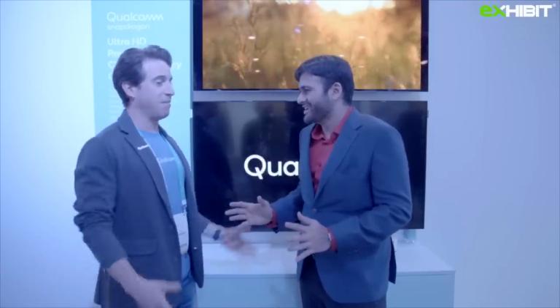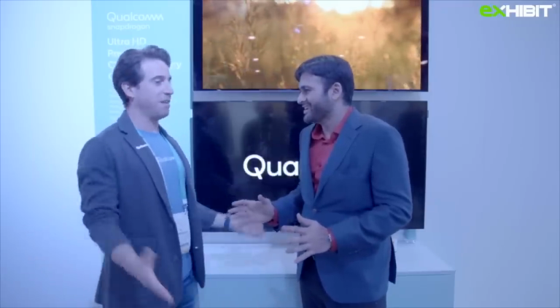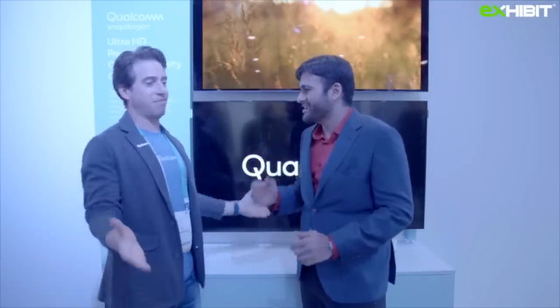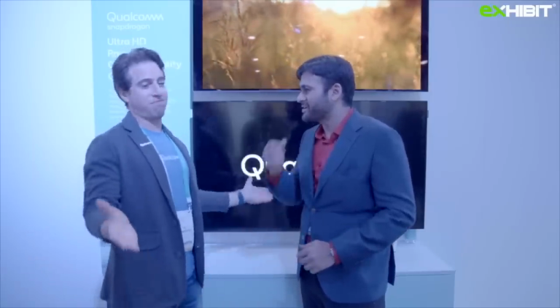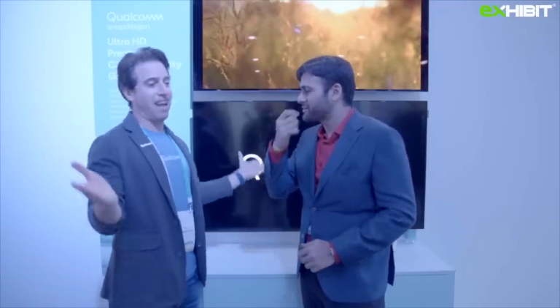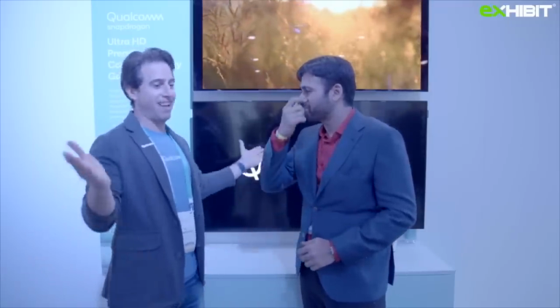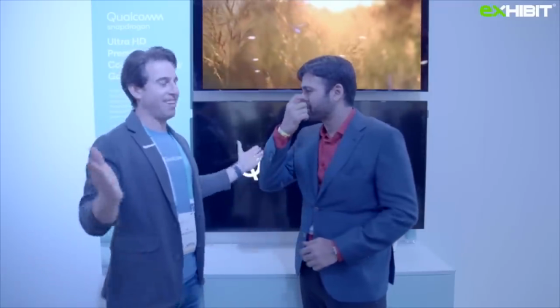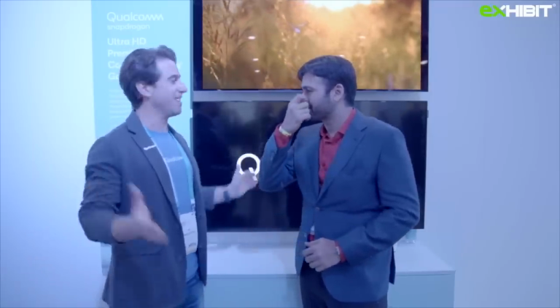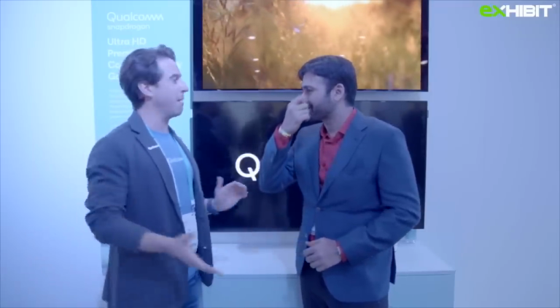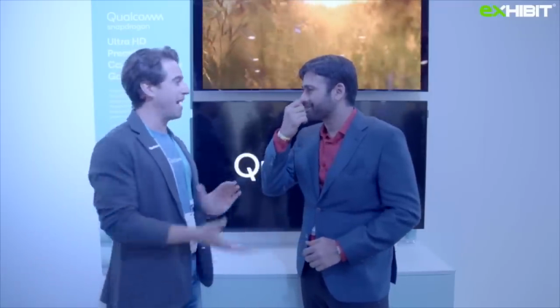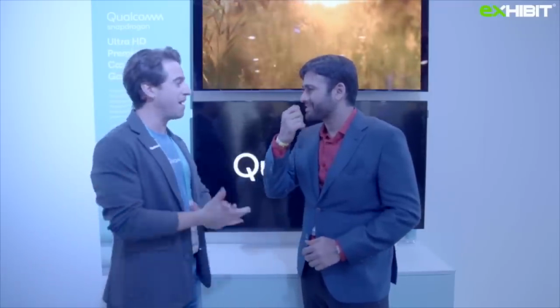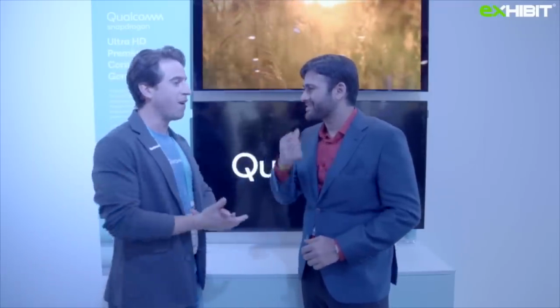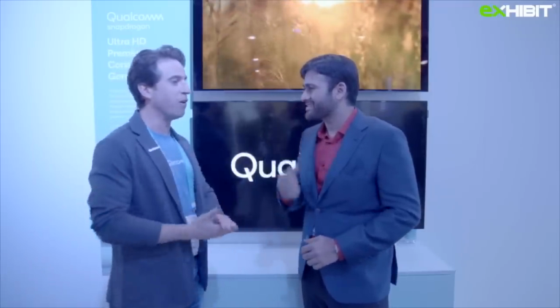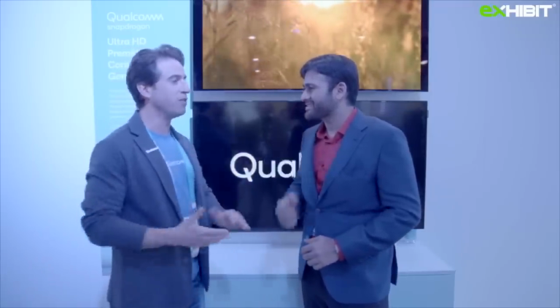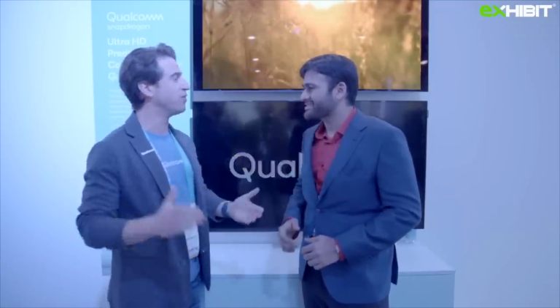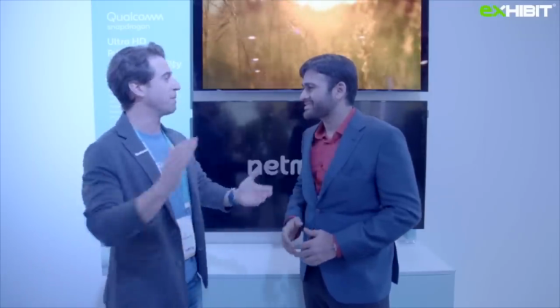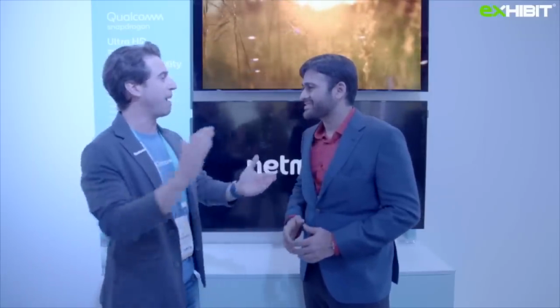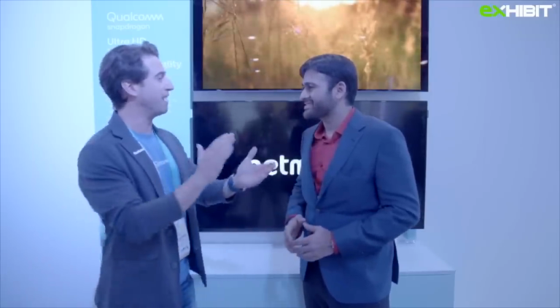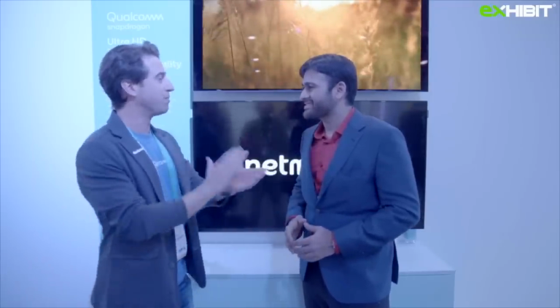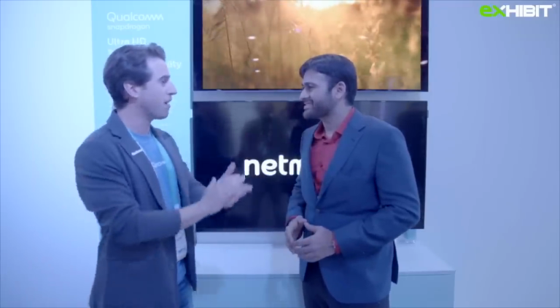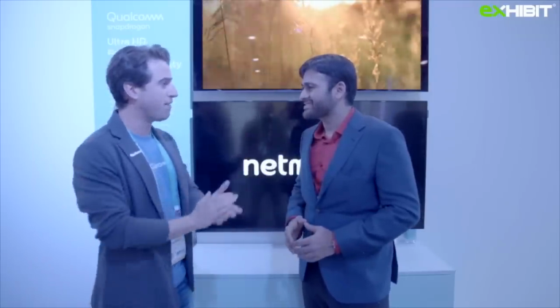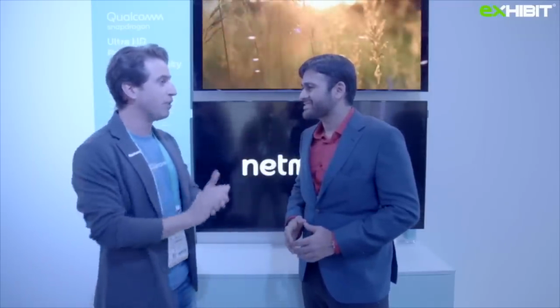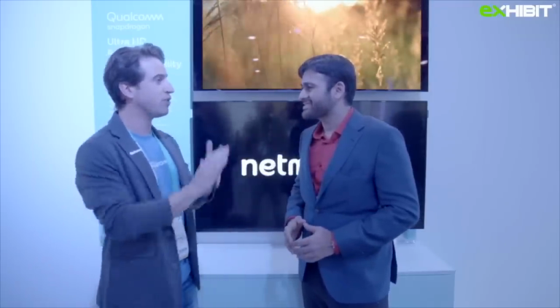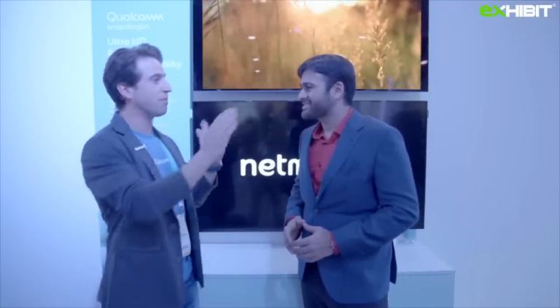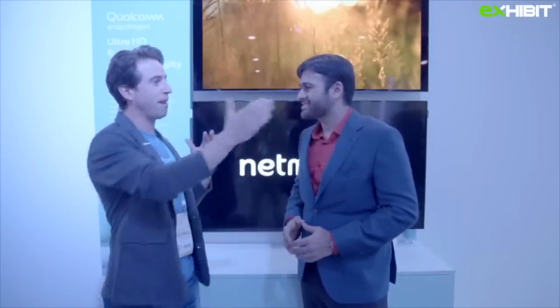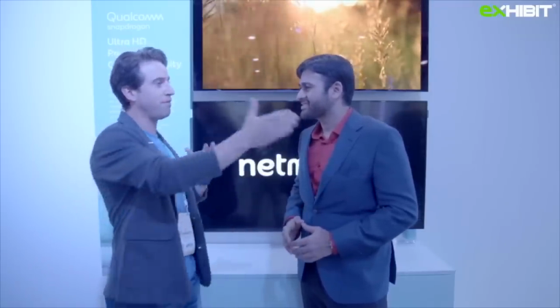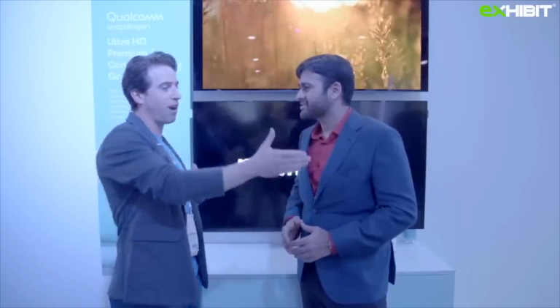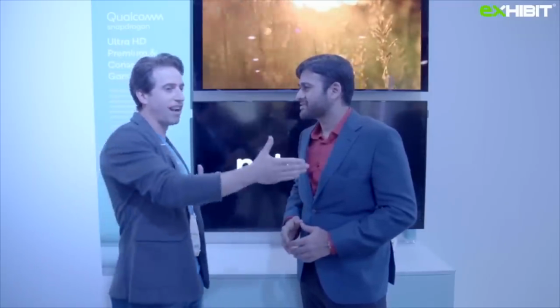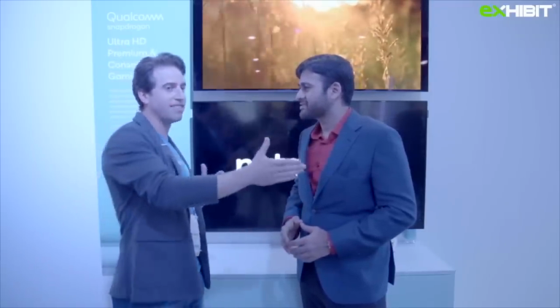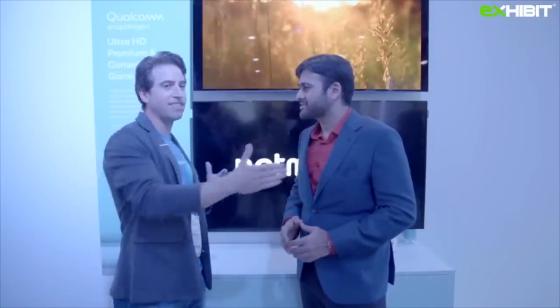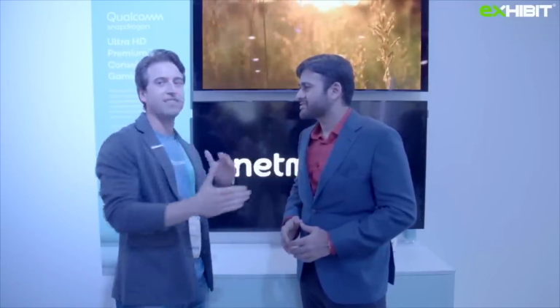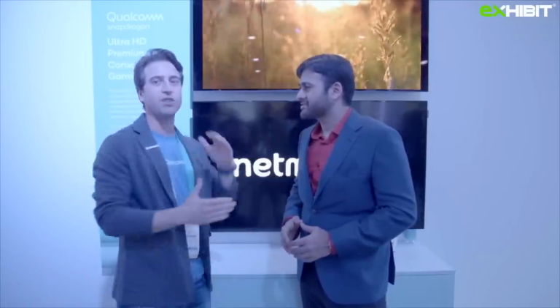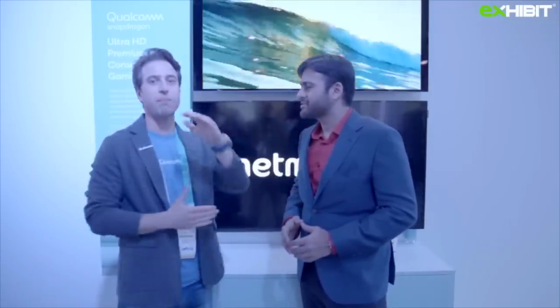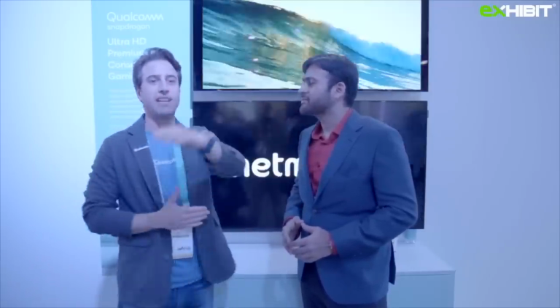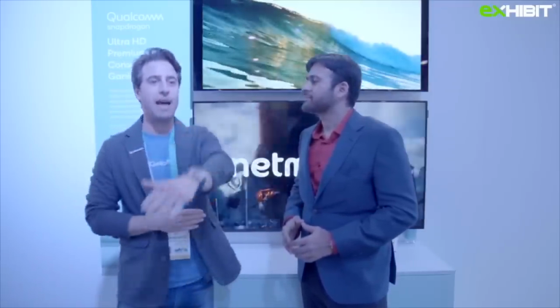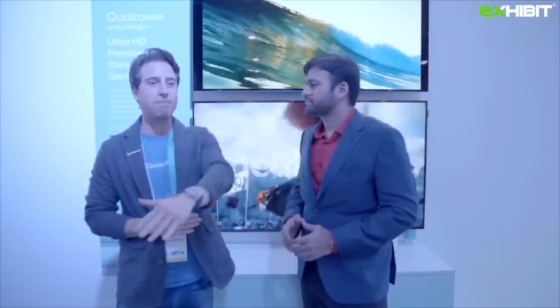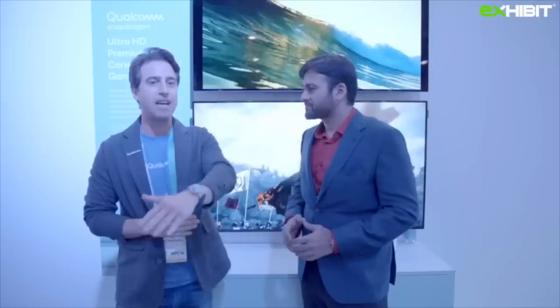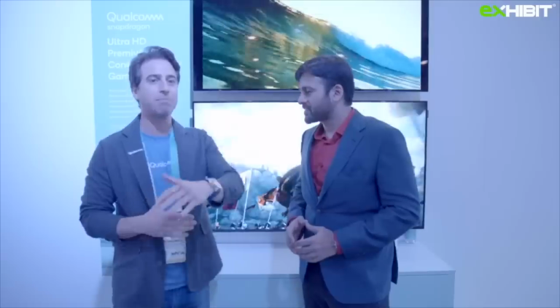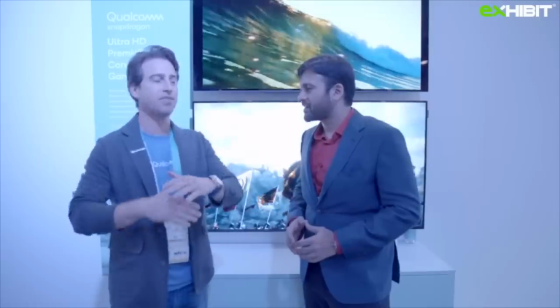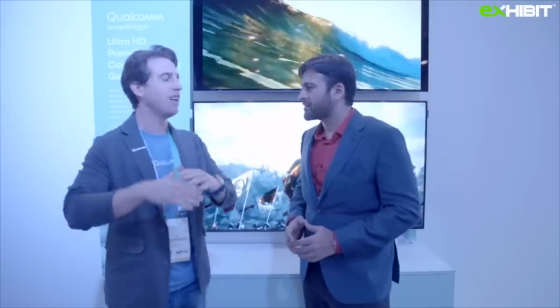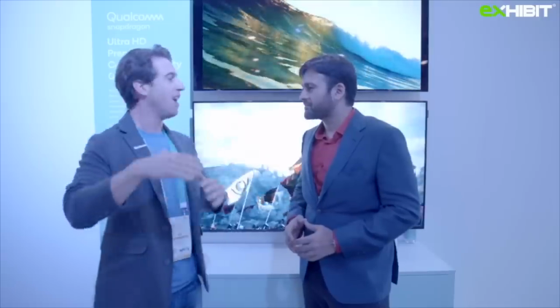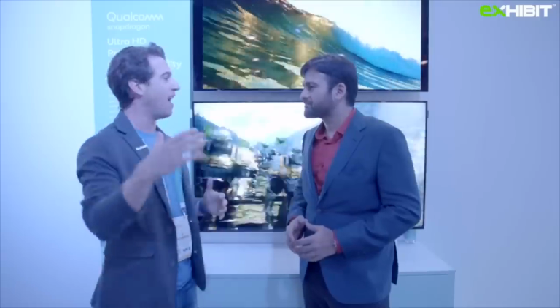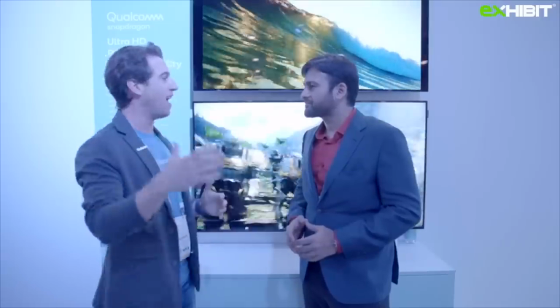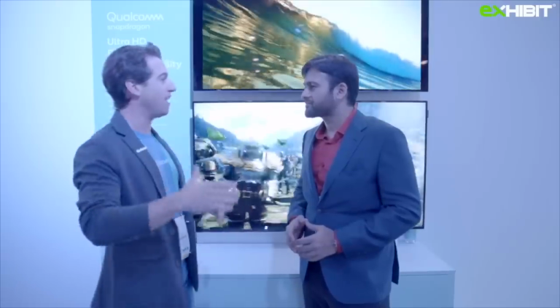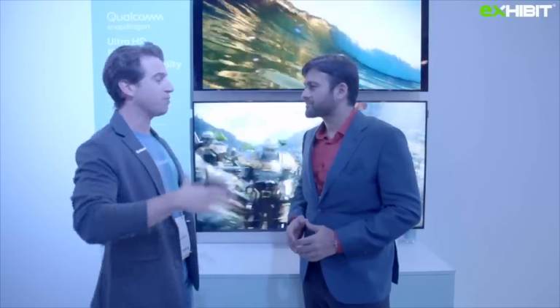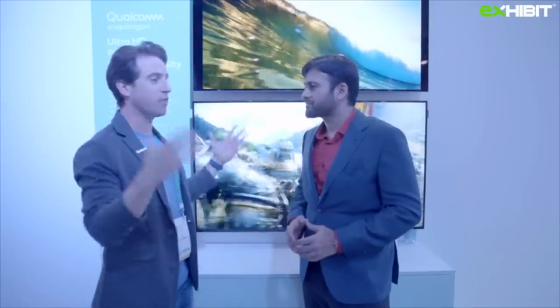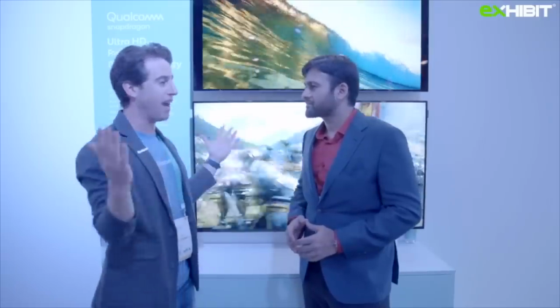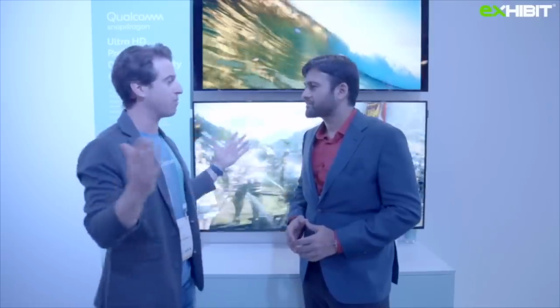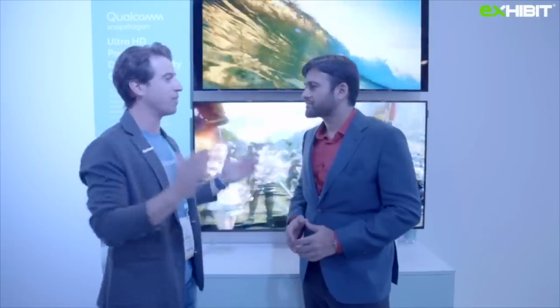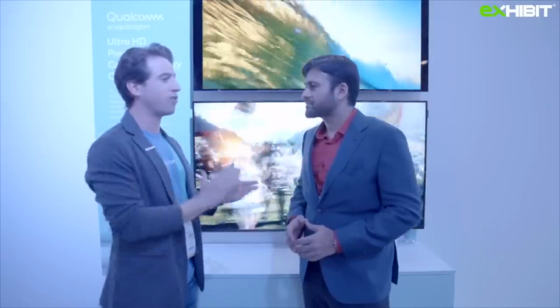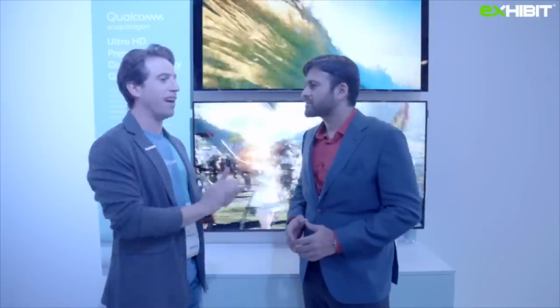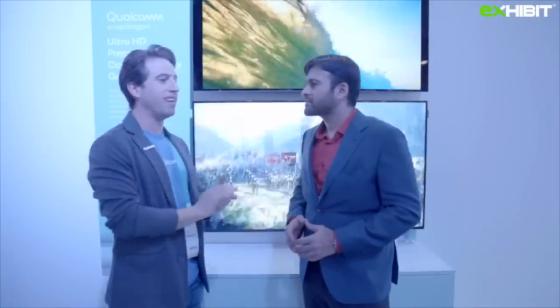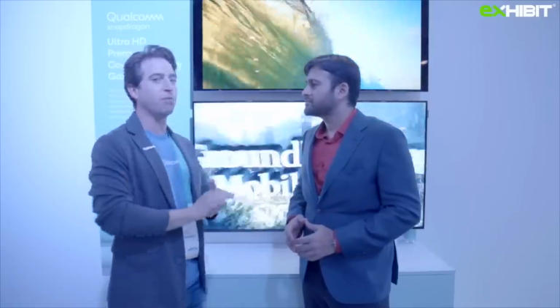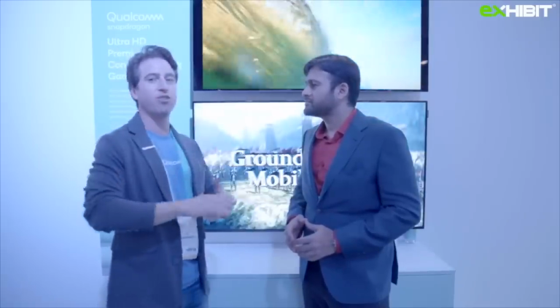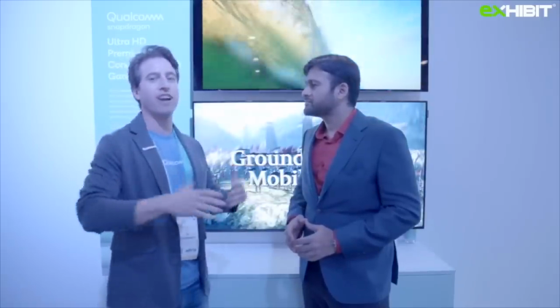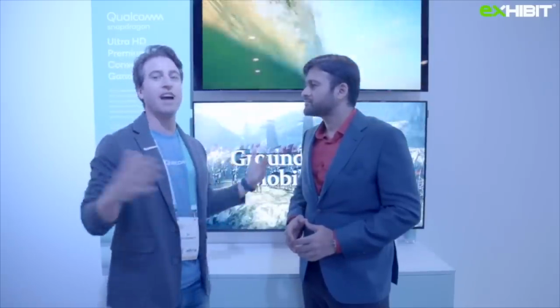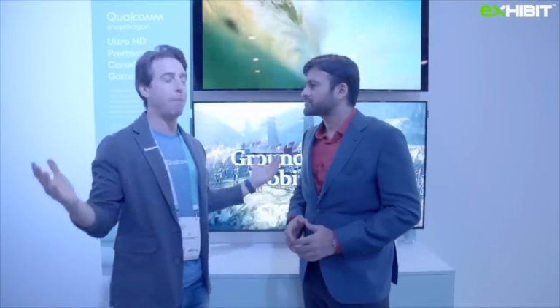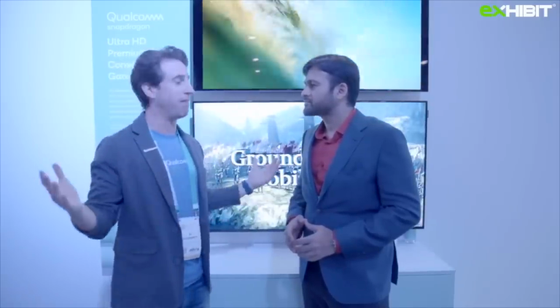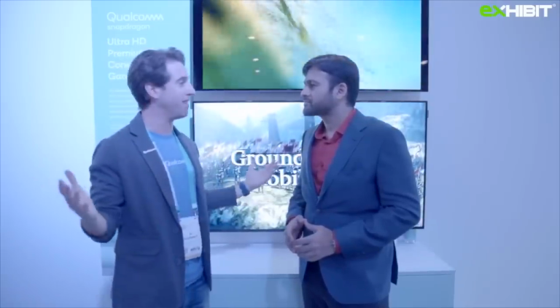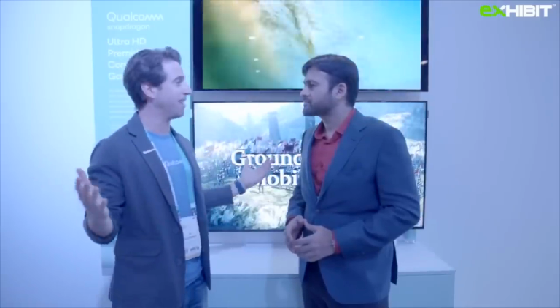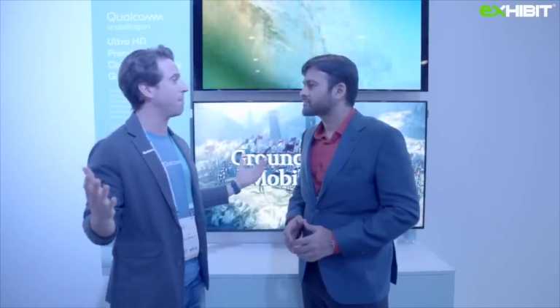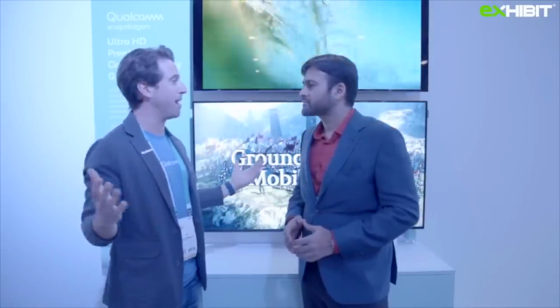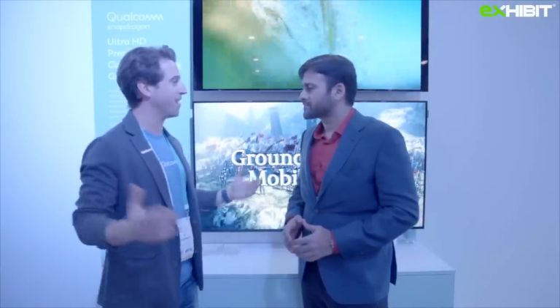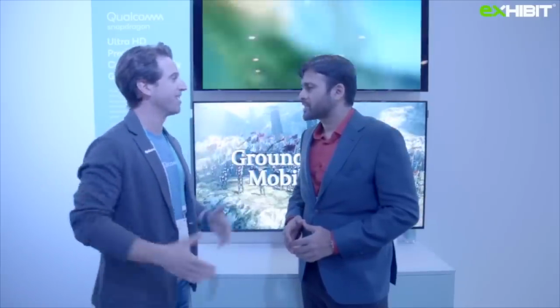I mean, you've got headphones, you can buy smartphones, you can buy VR headsets, you can buy laptops. Yeah, we are trying to help everything get better.